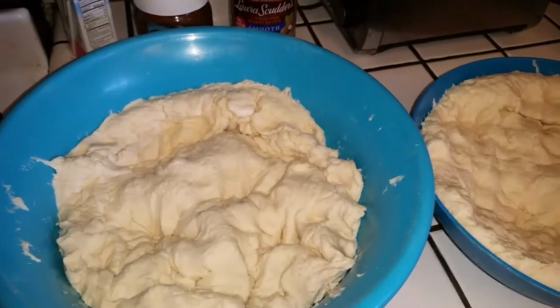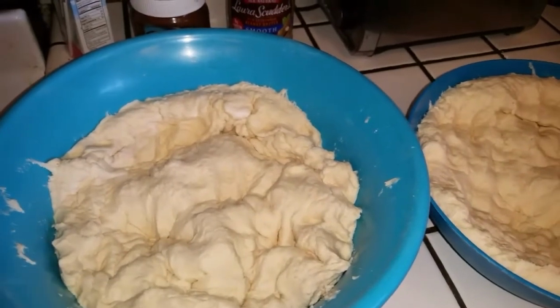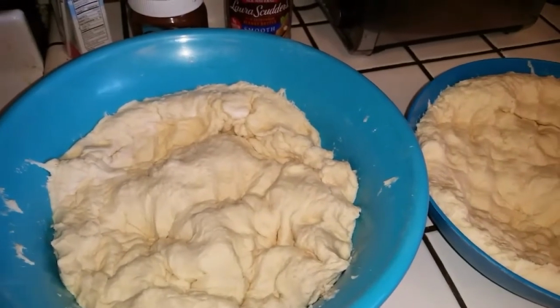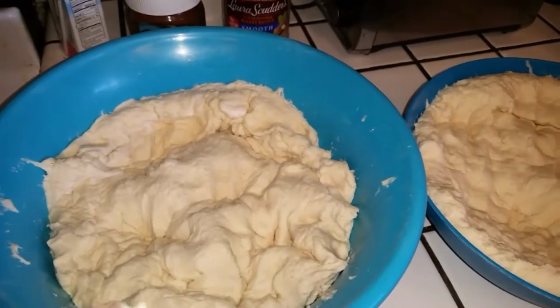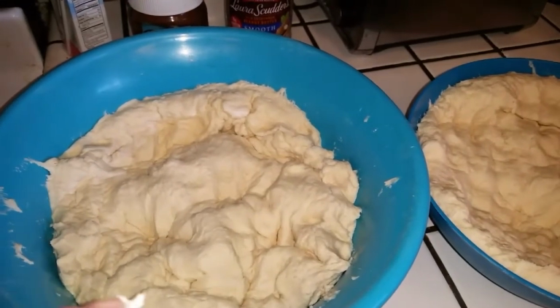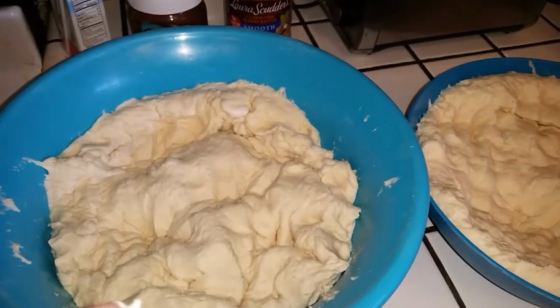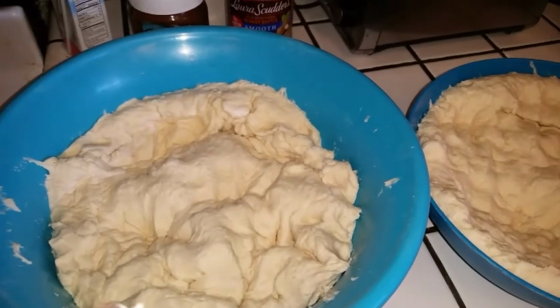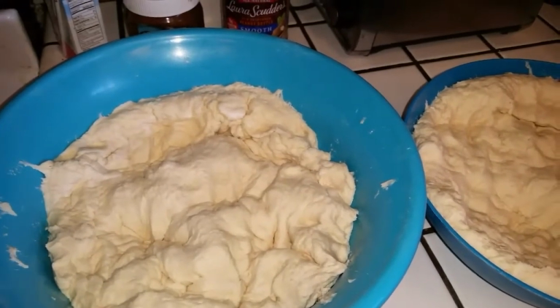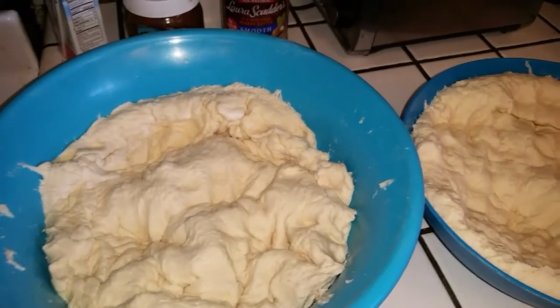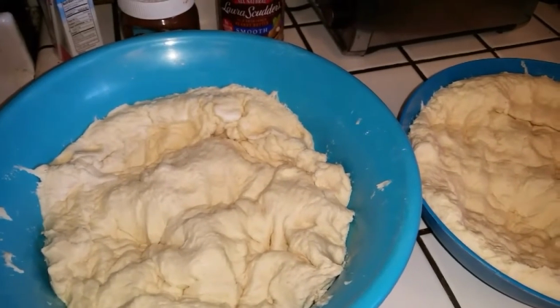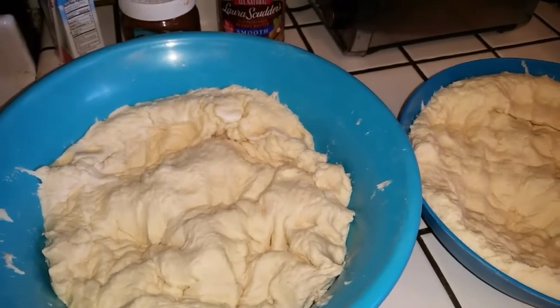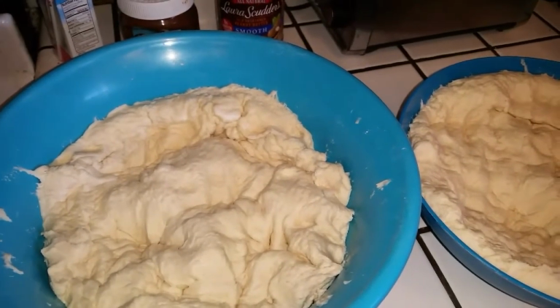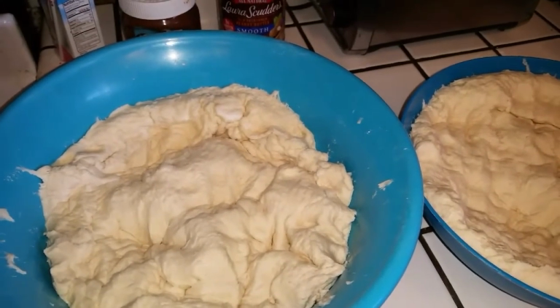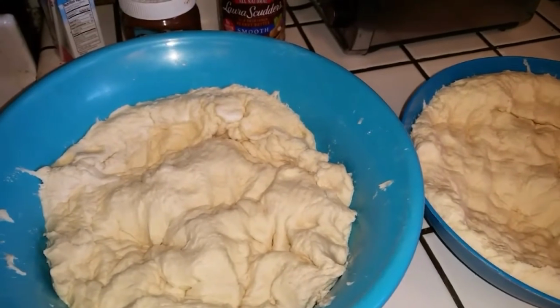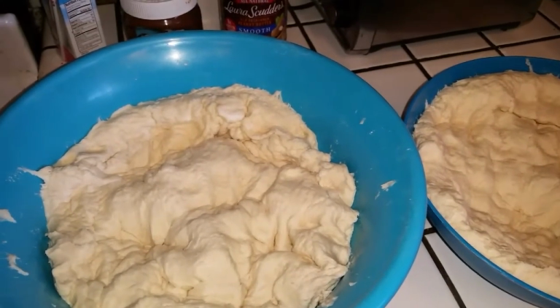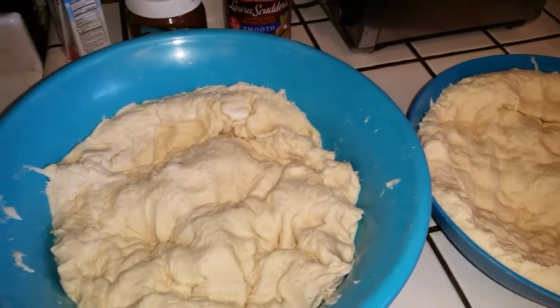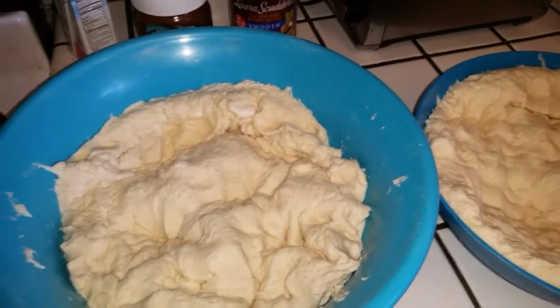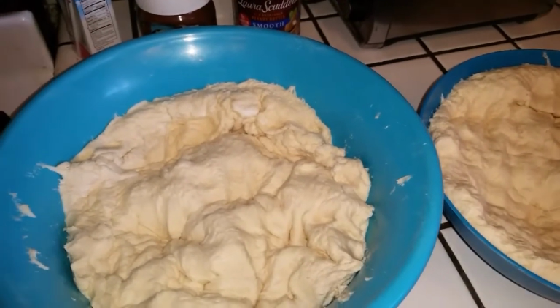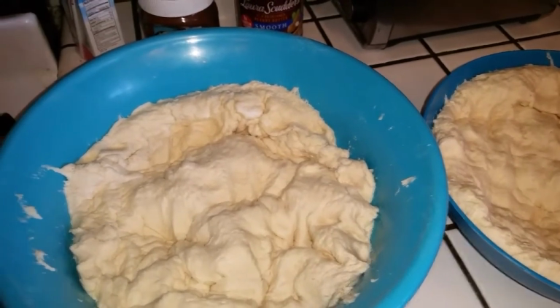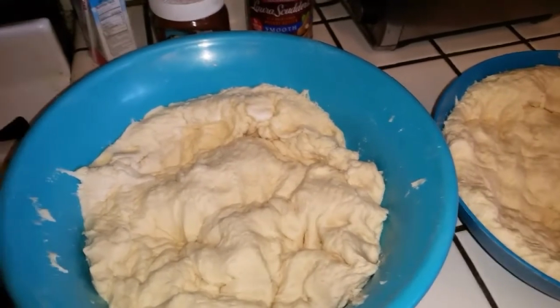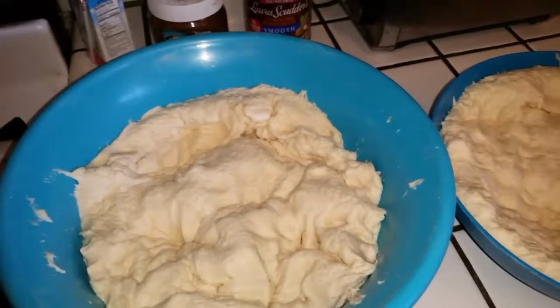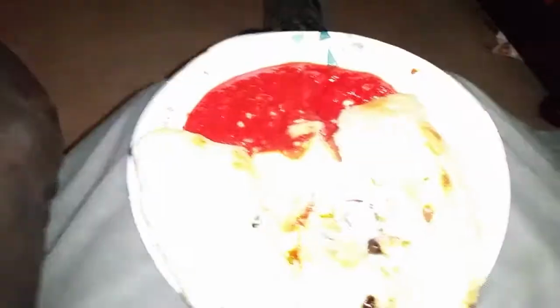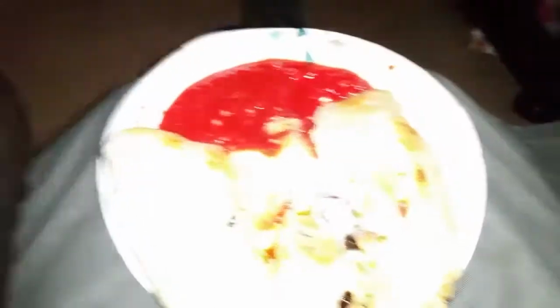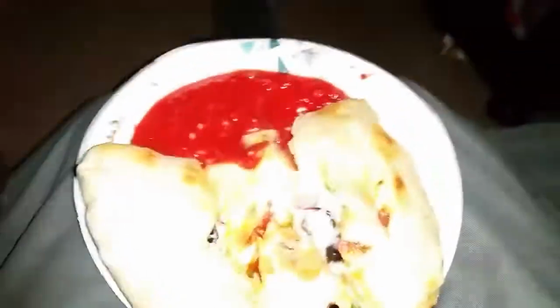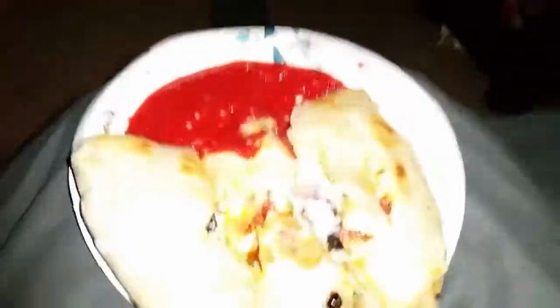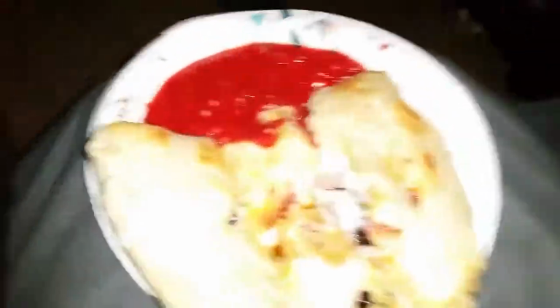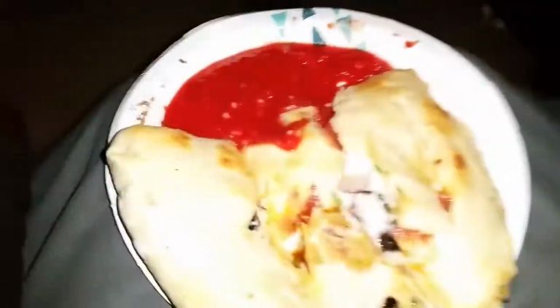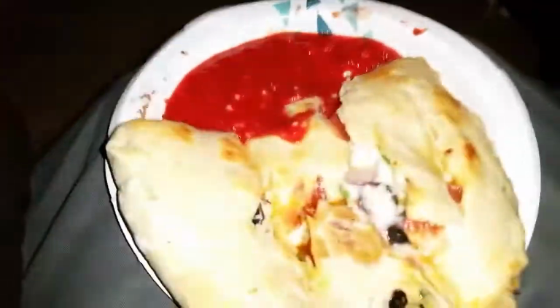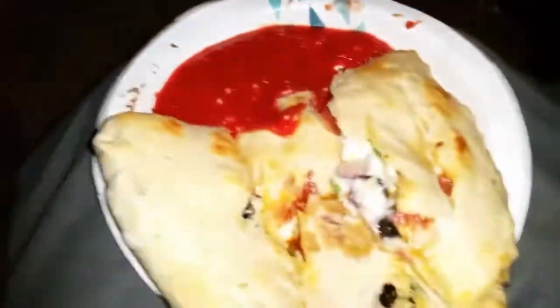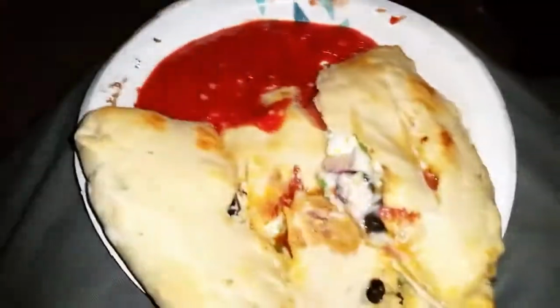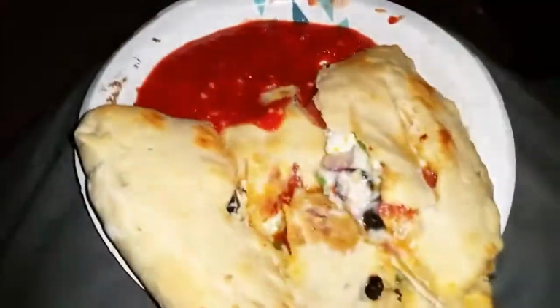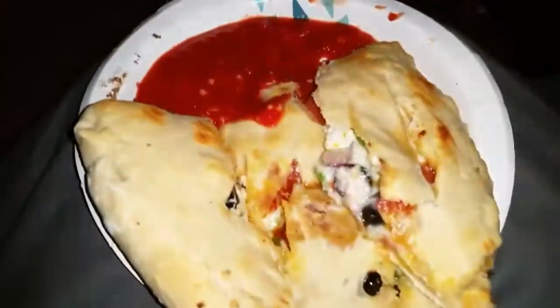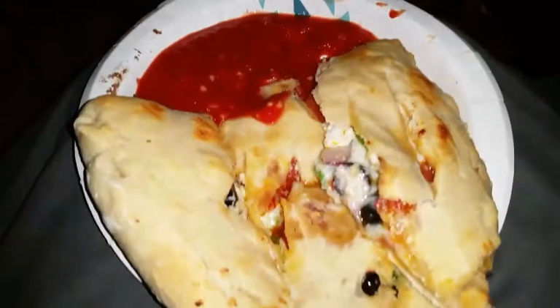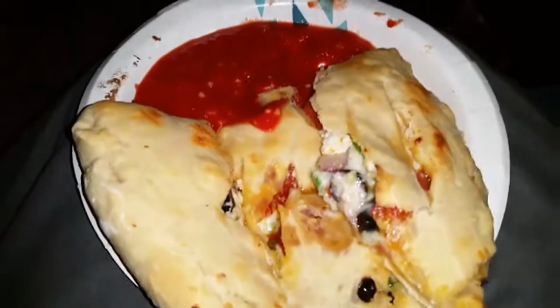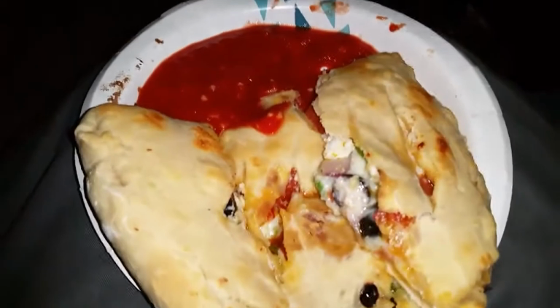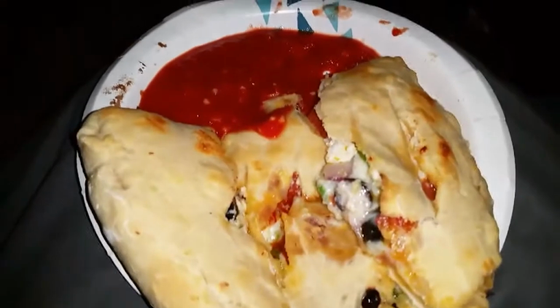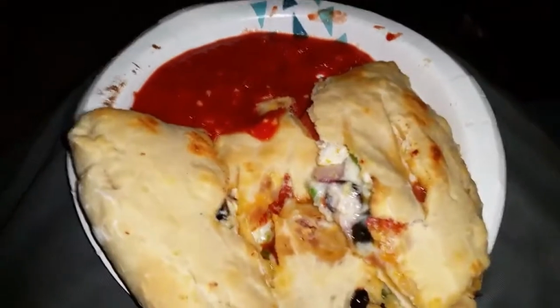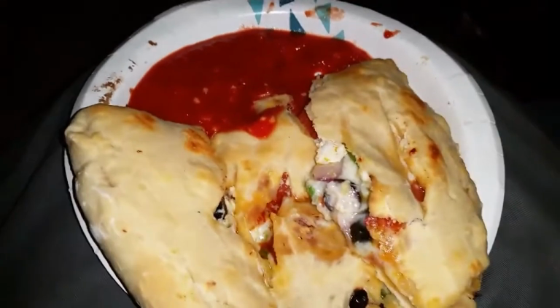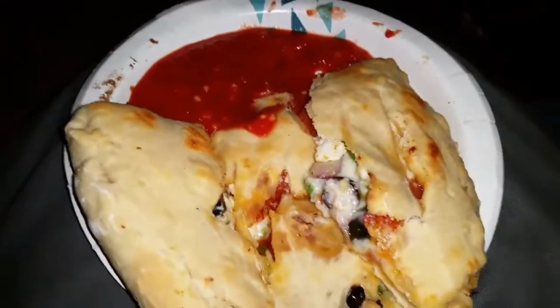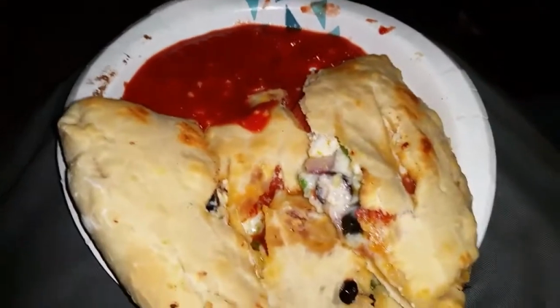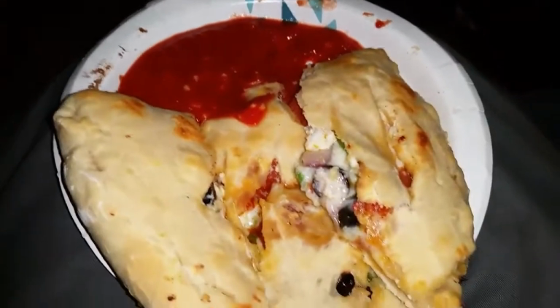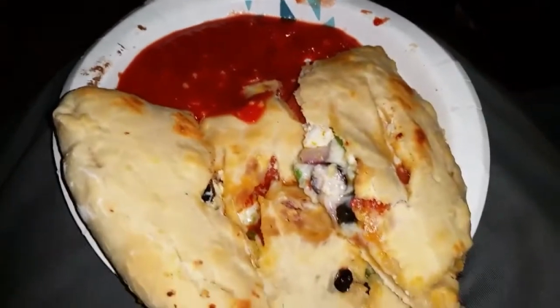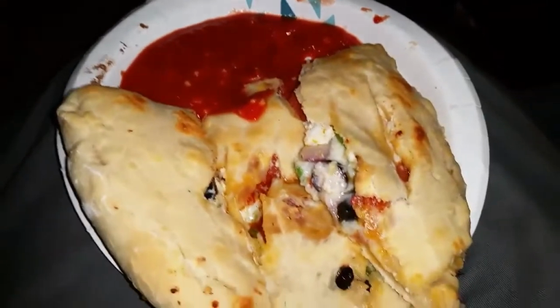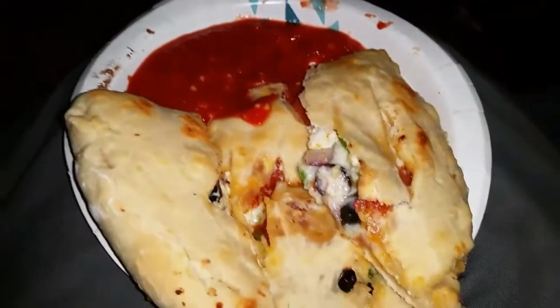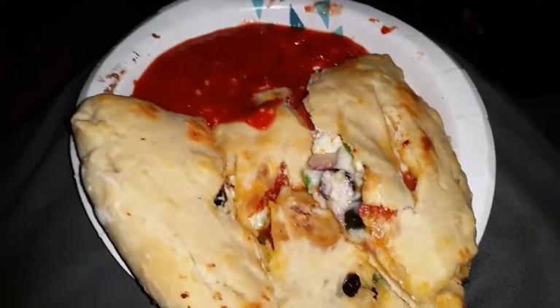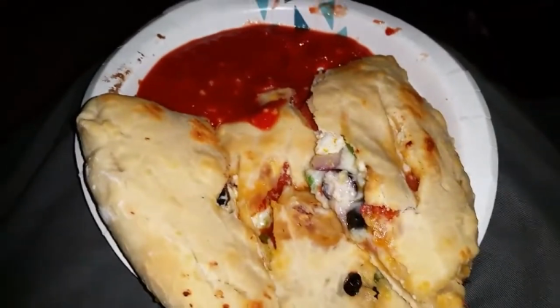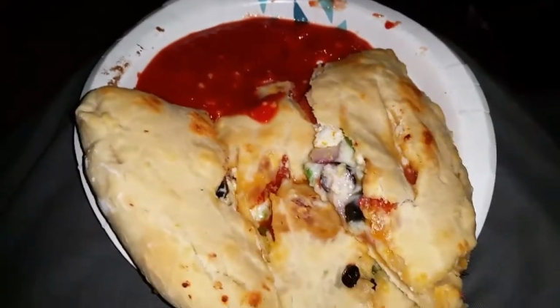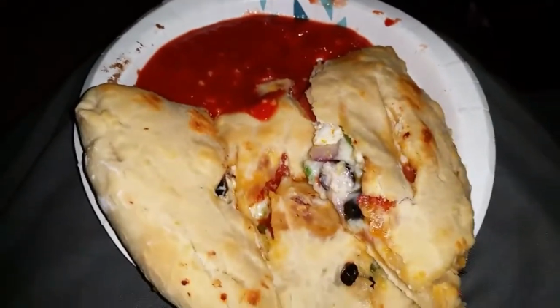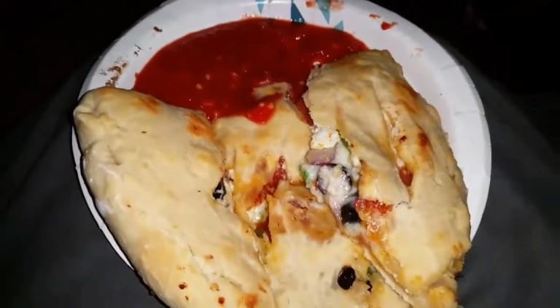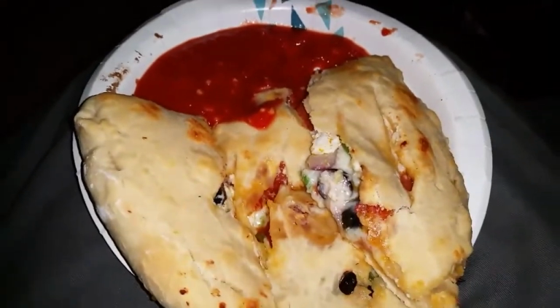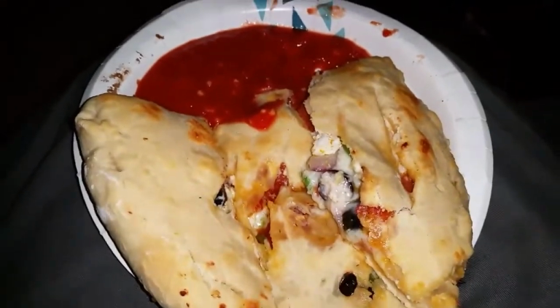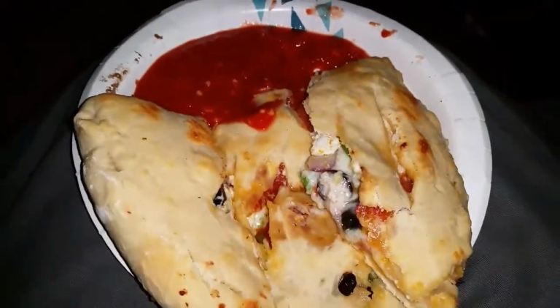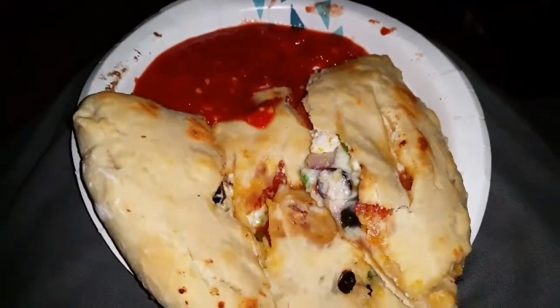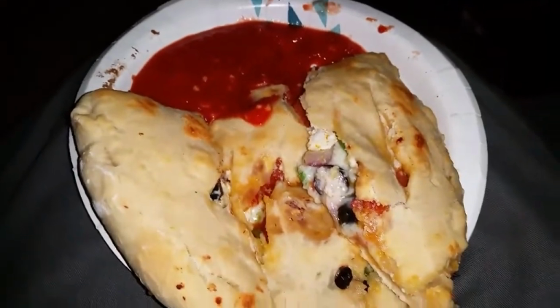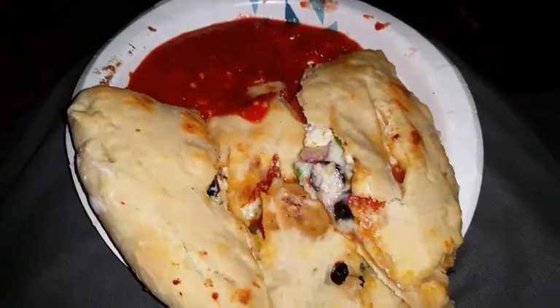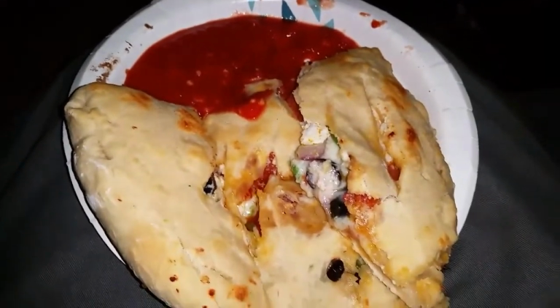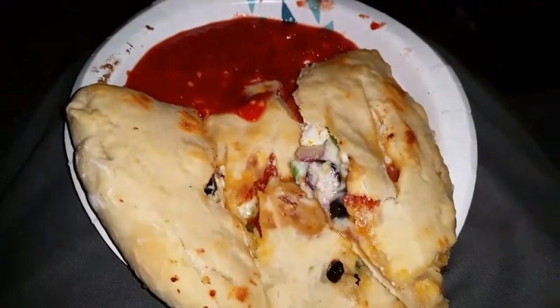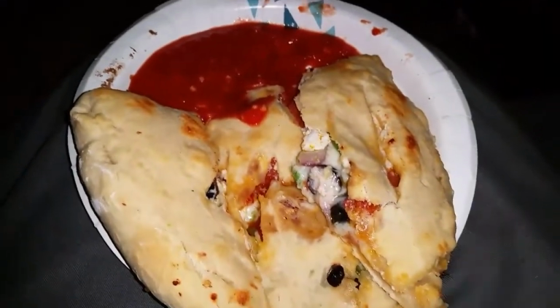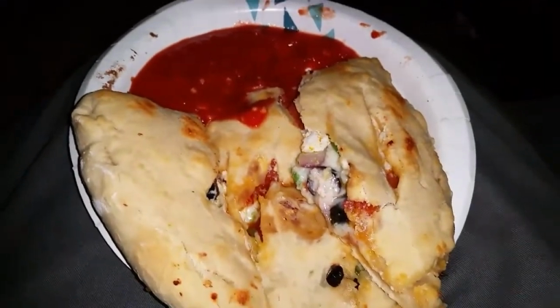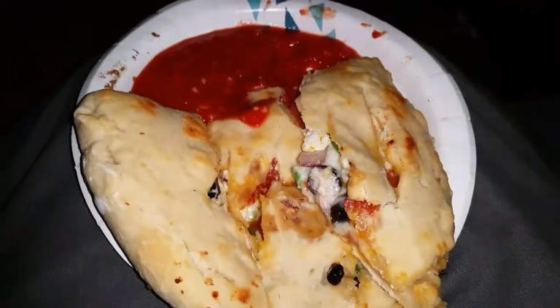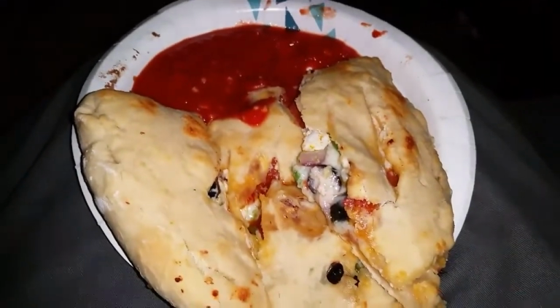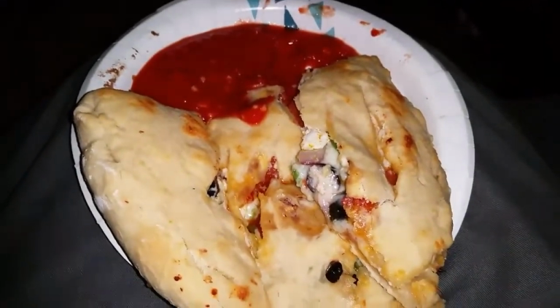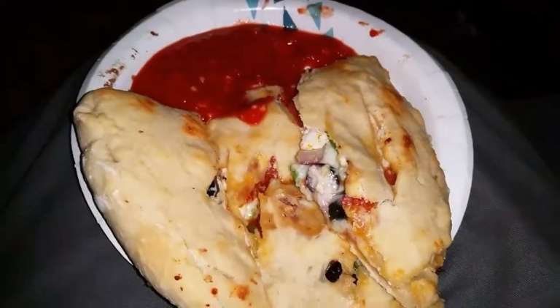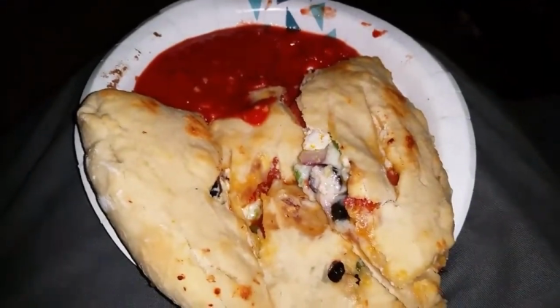I'll talk to y'all later — look at that, calzones for dinner!